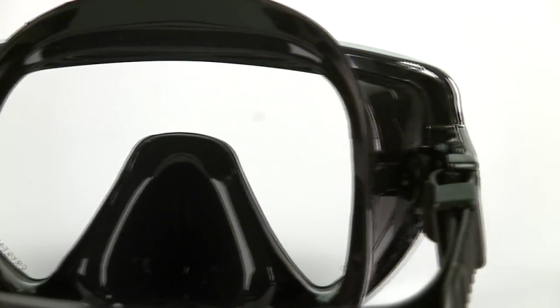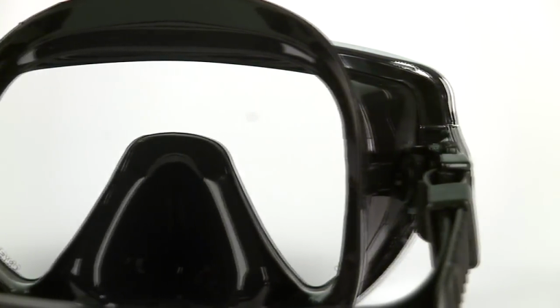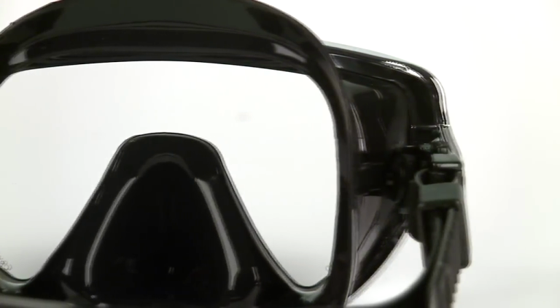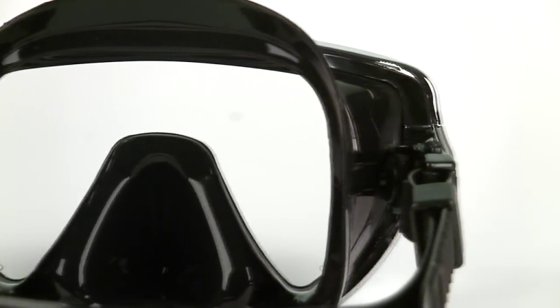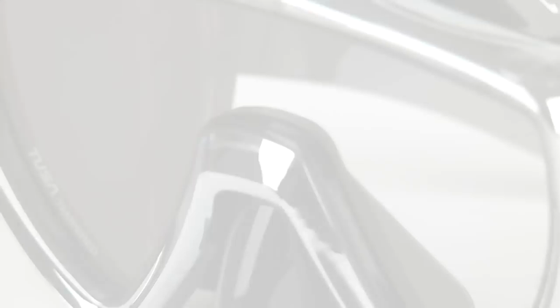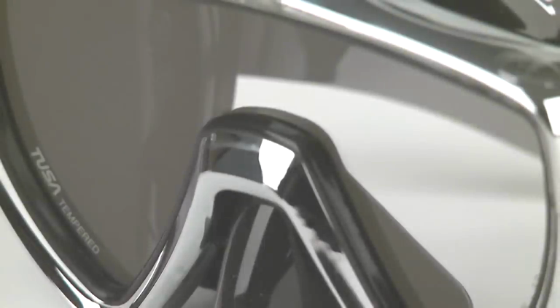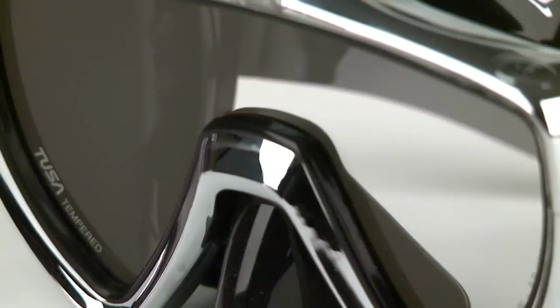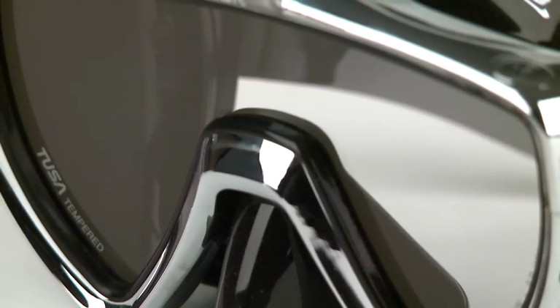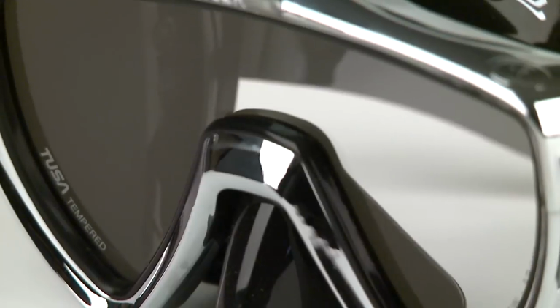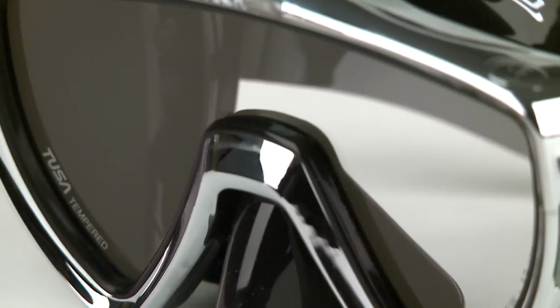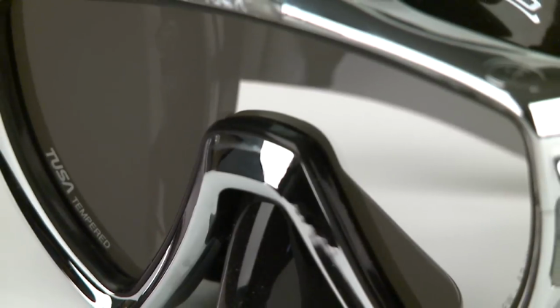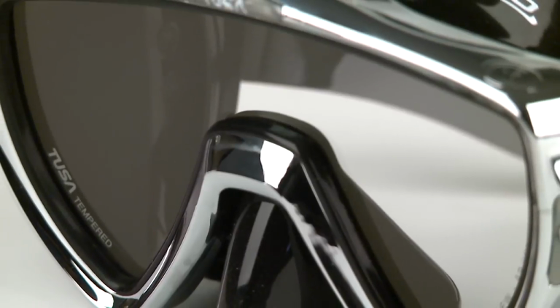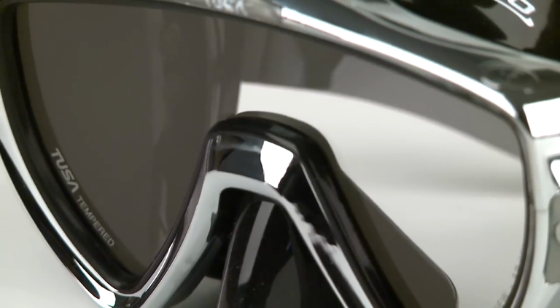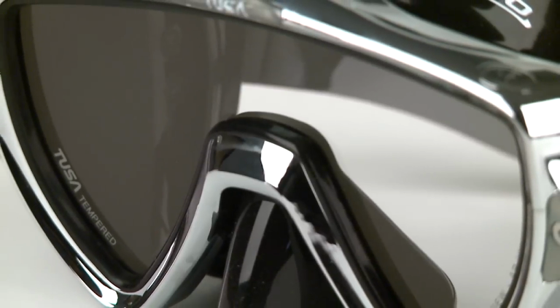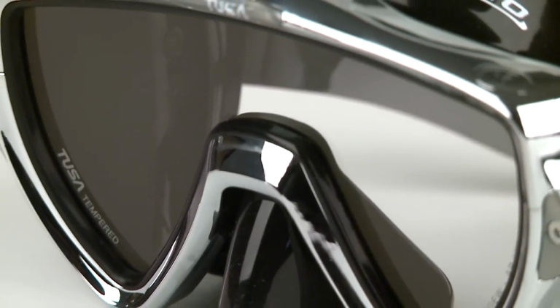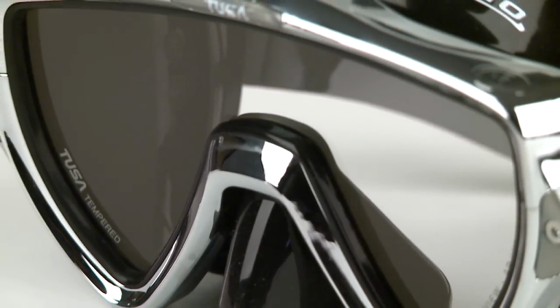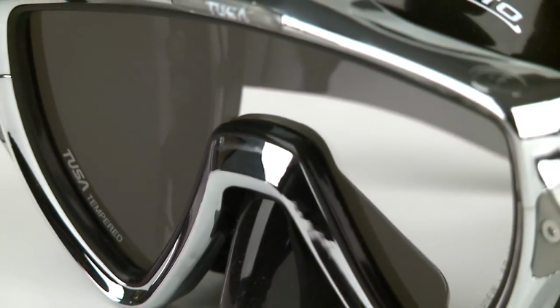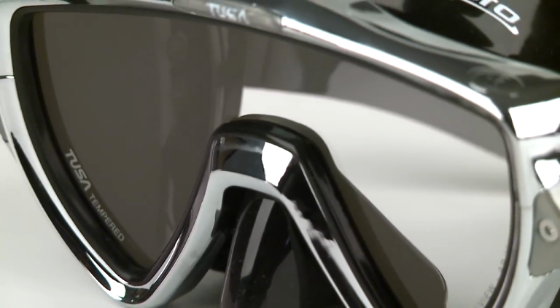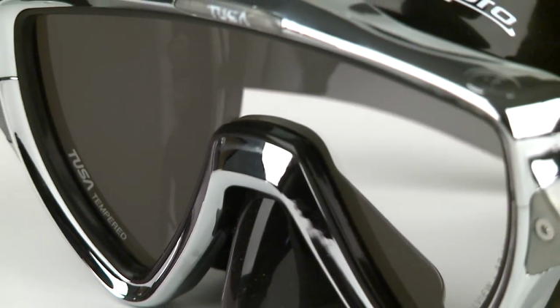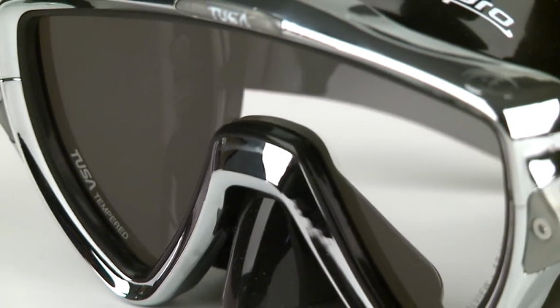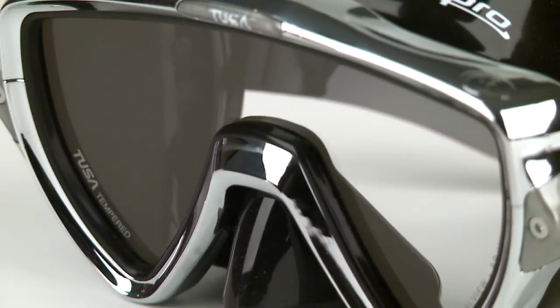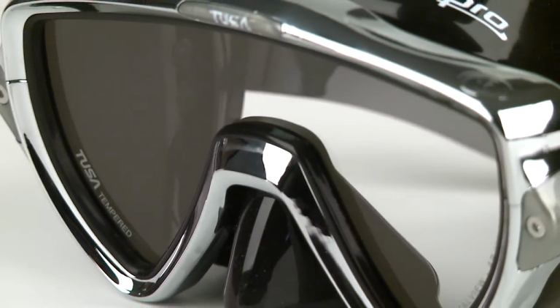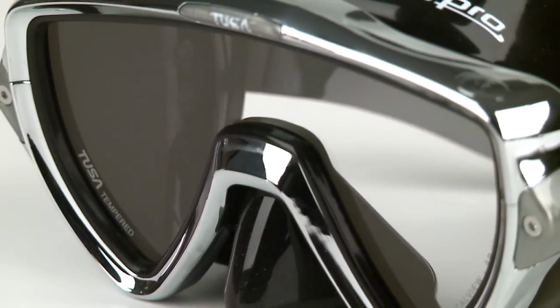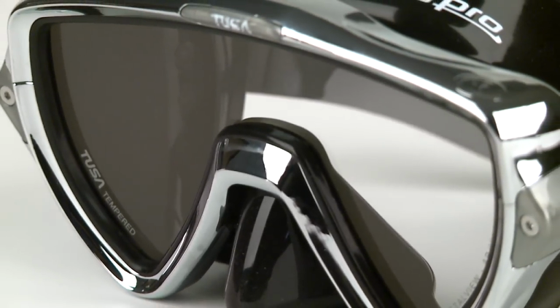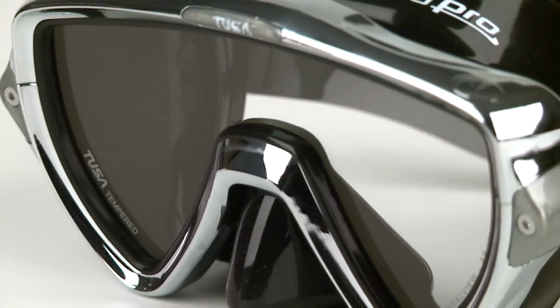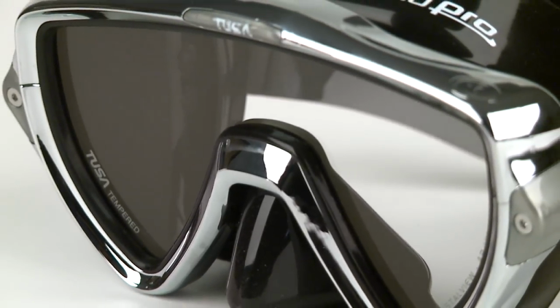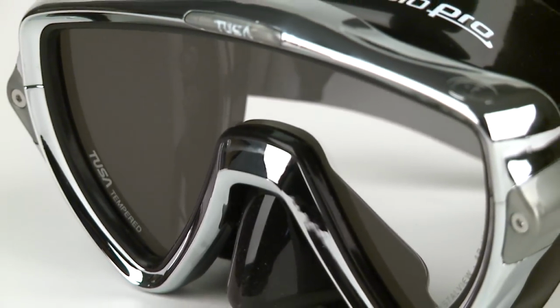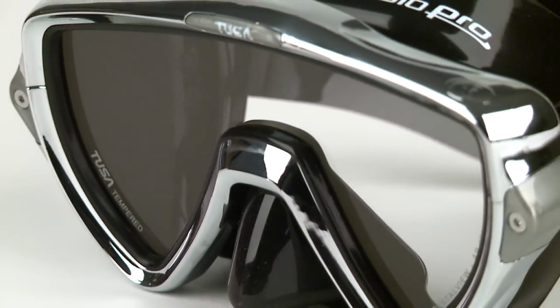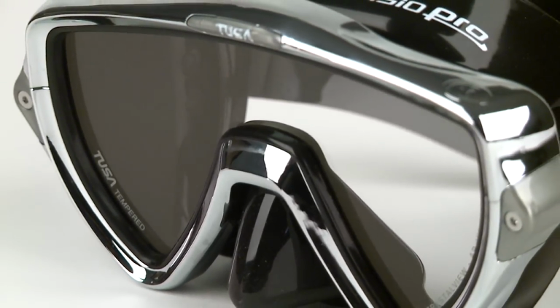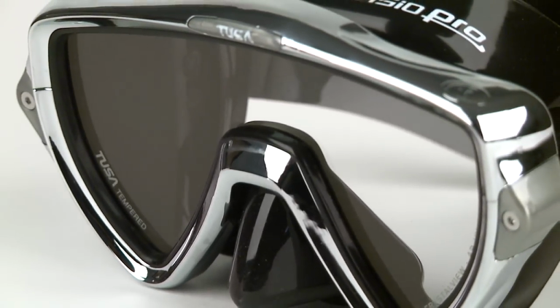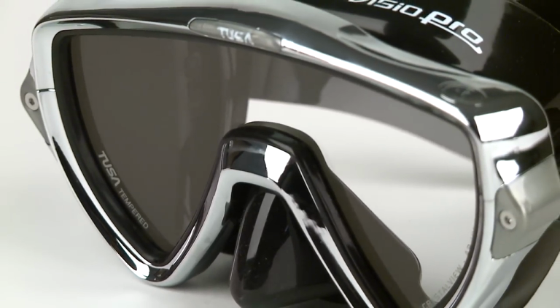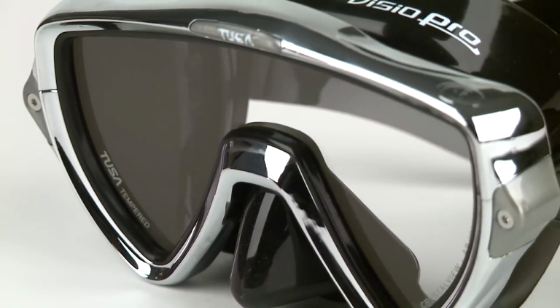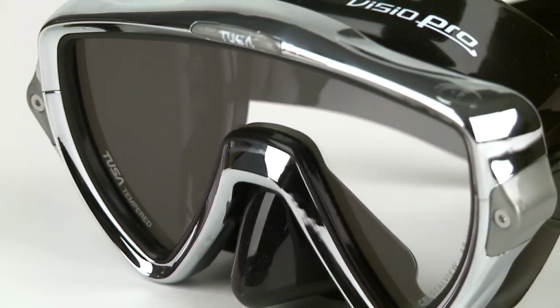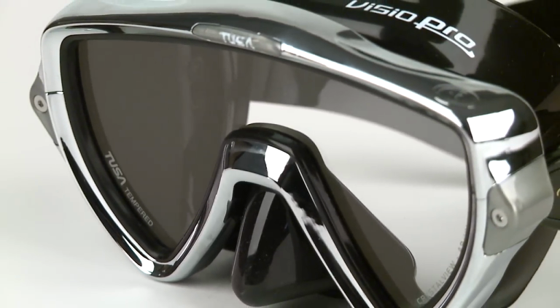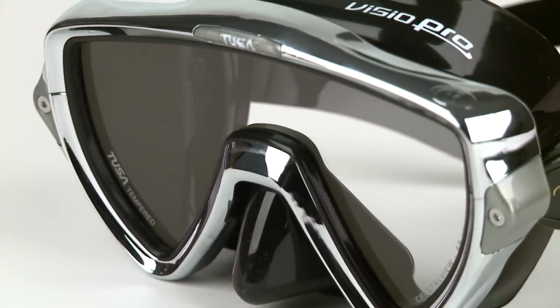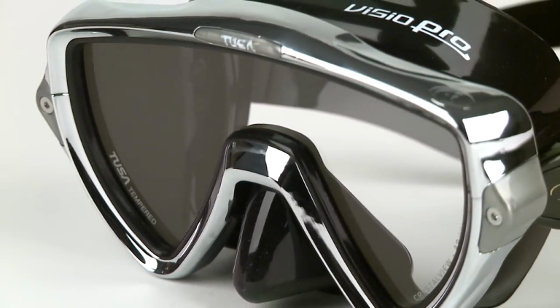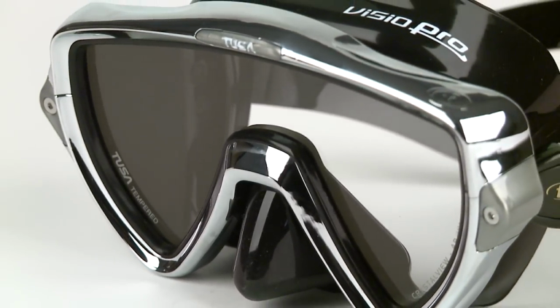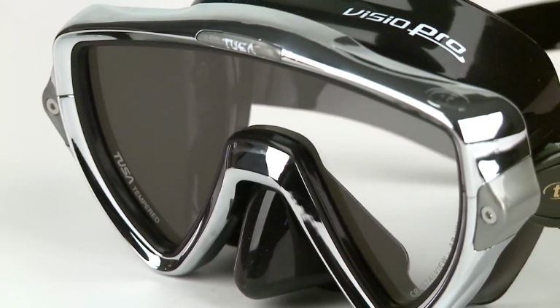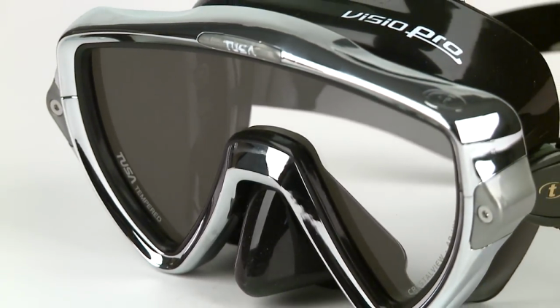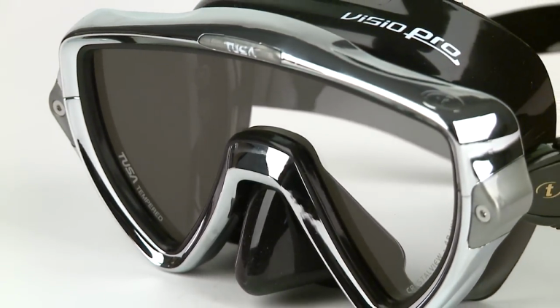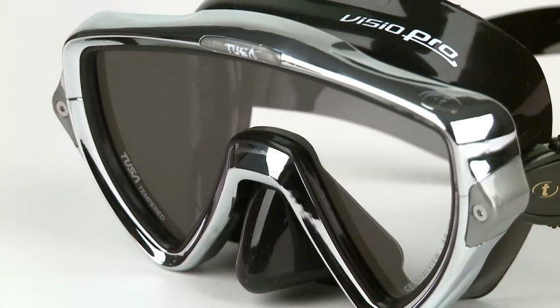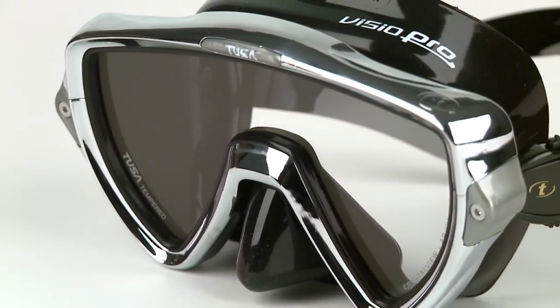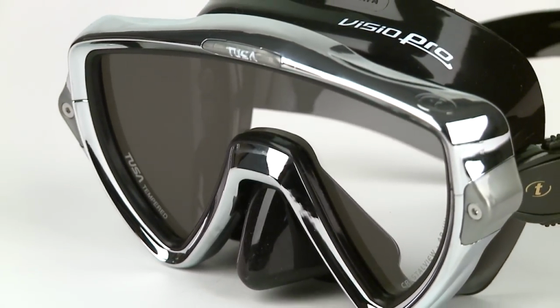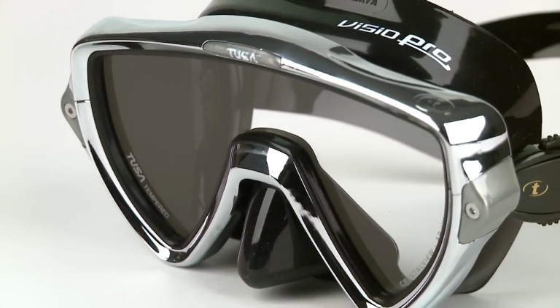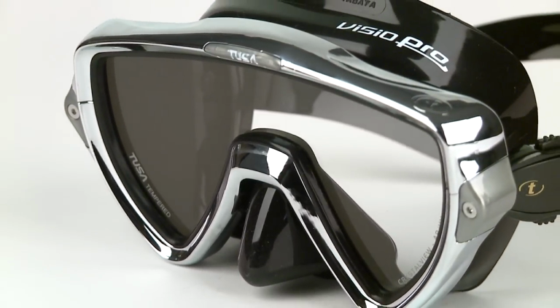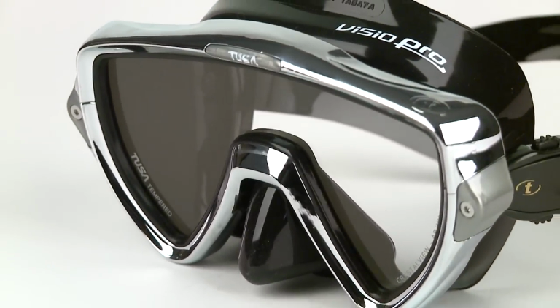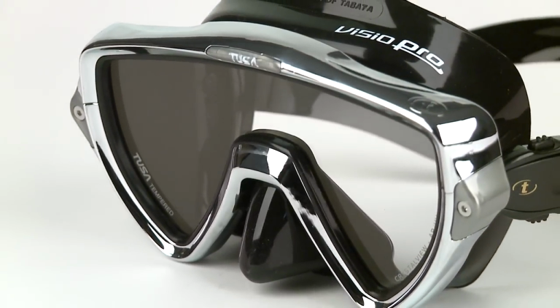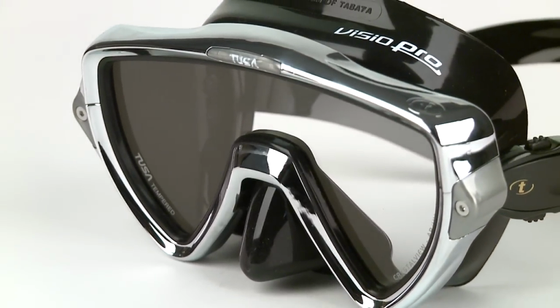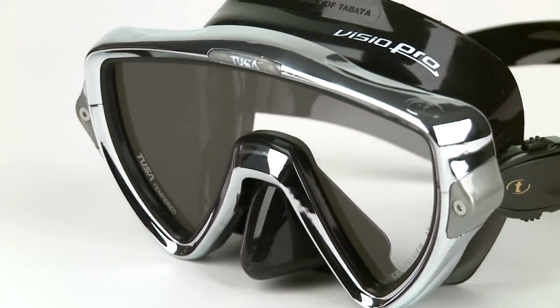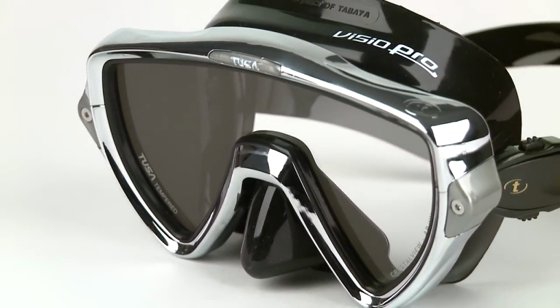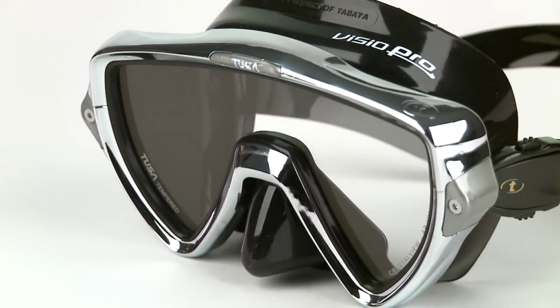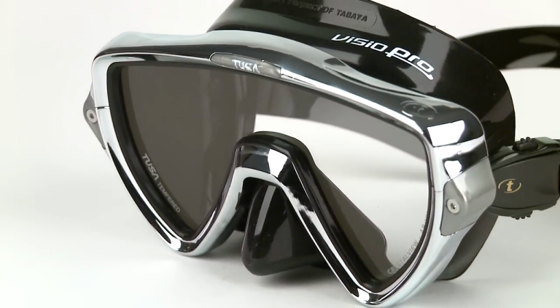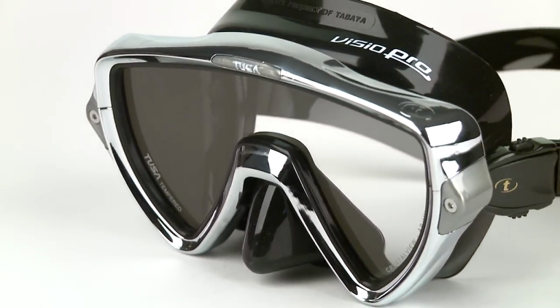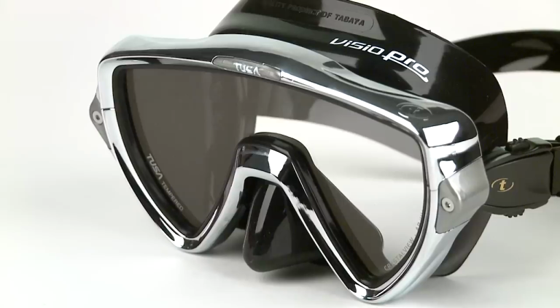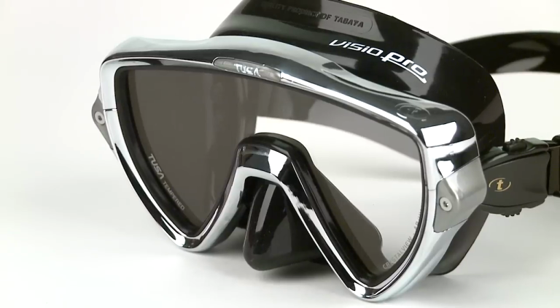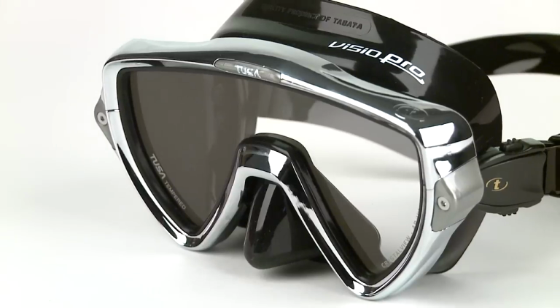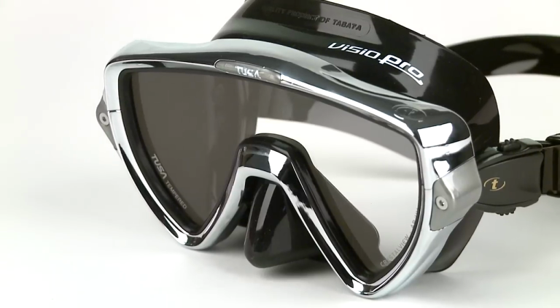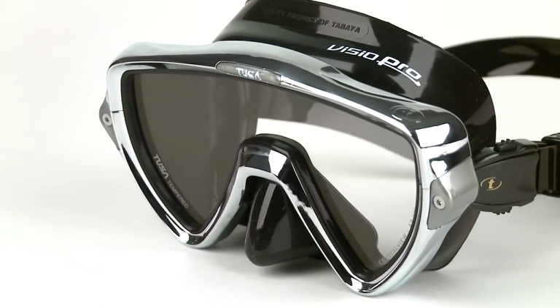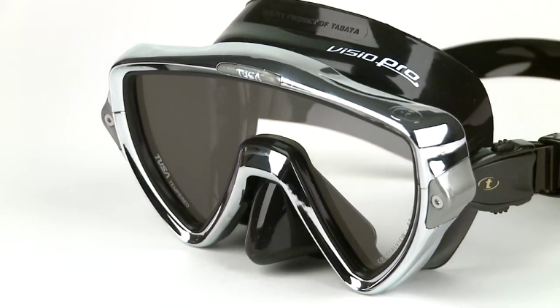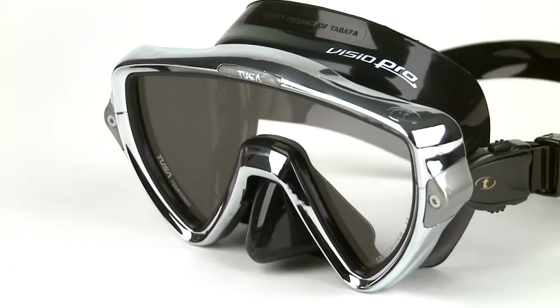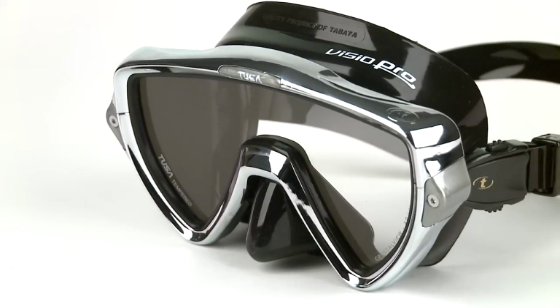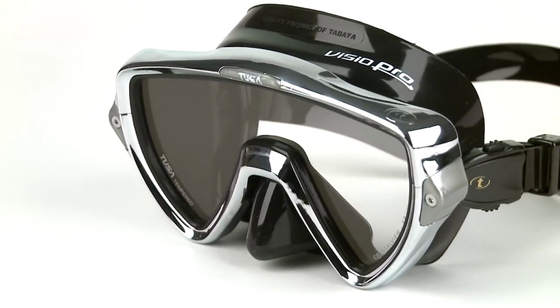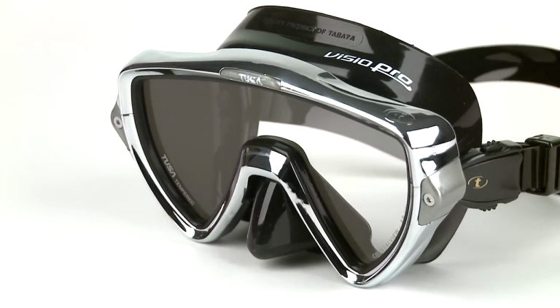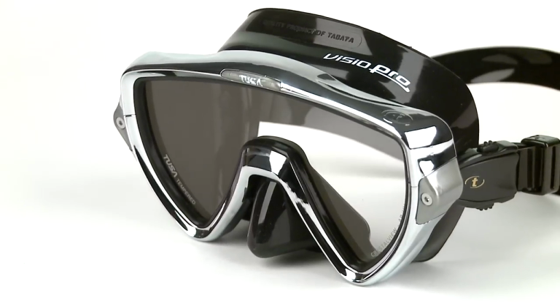With its retro styling, the Vizio Pro looks good. And with its cutting-edge technology and performance, it's good for looking for.